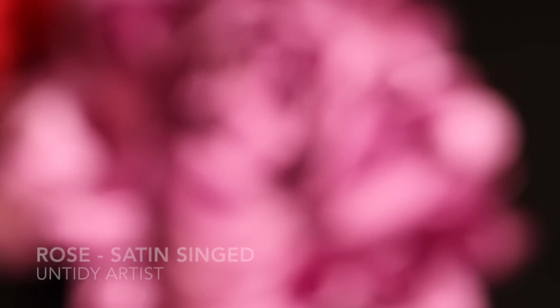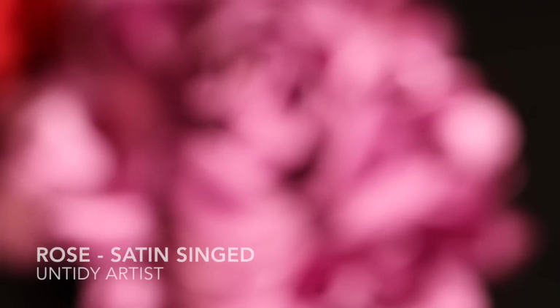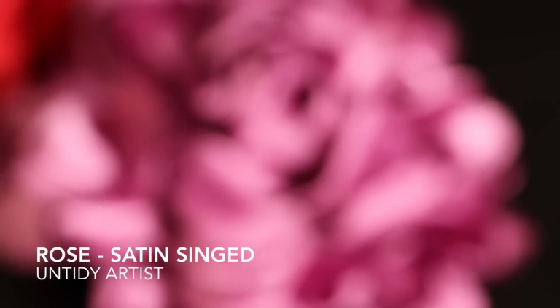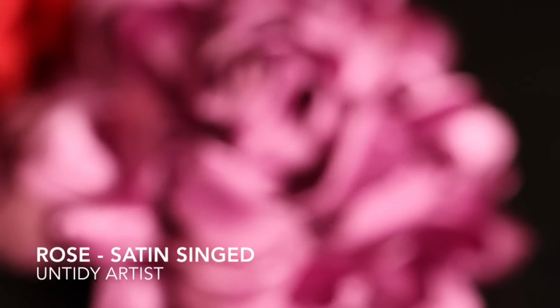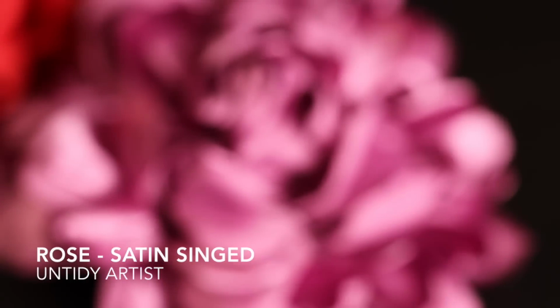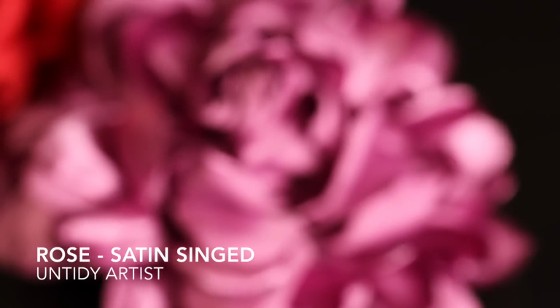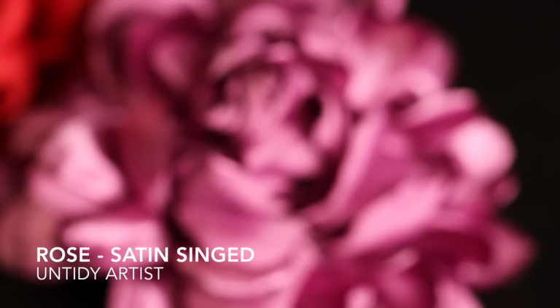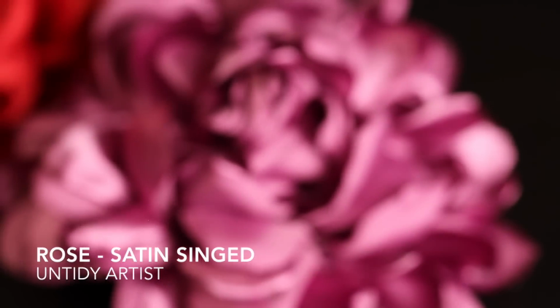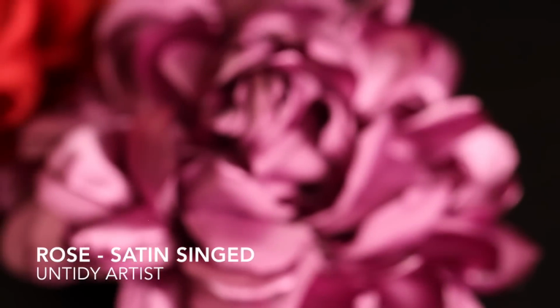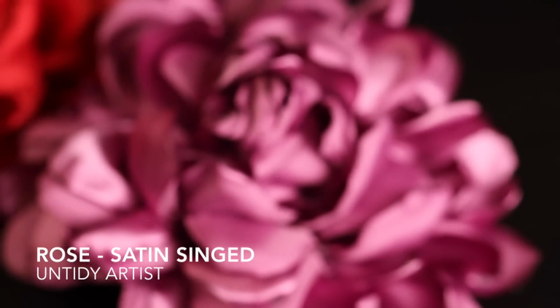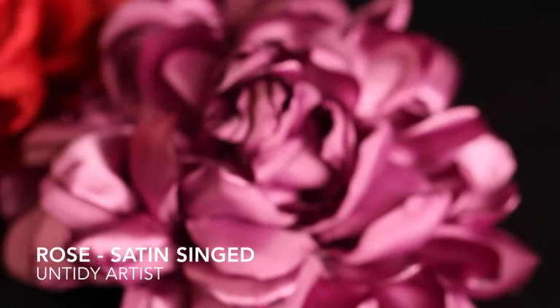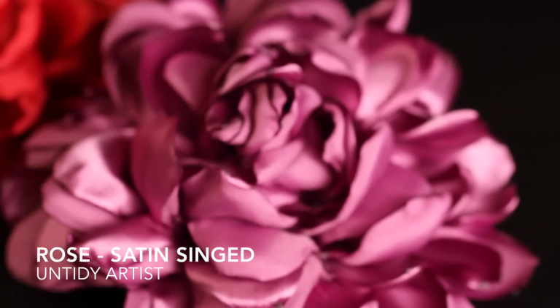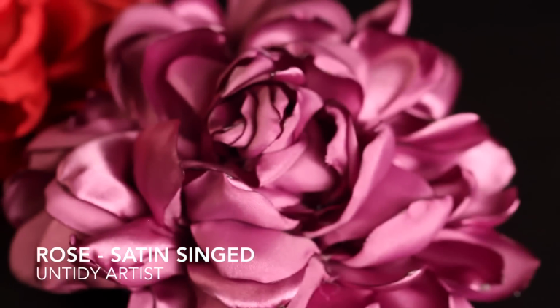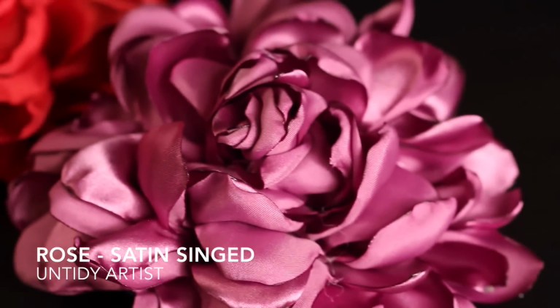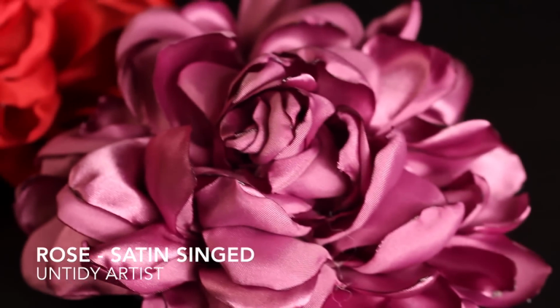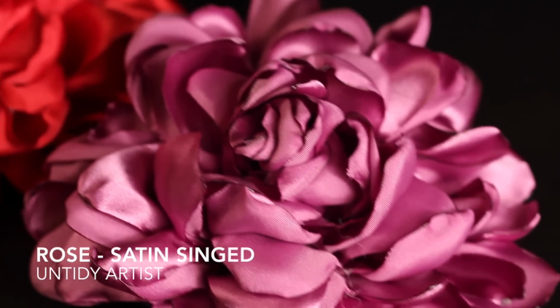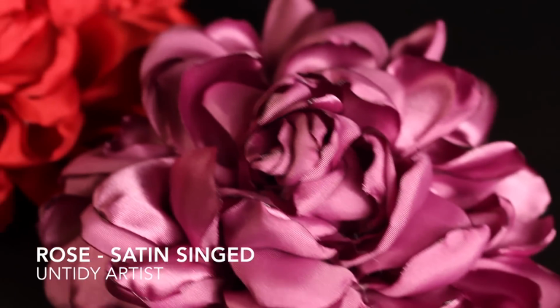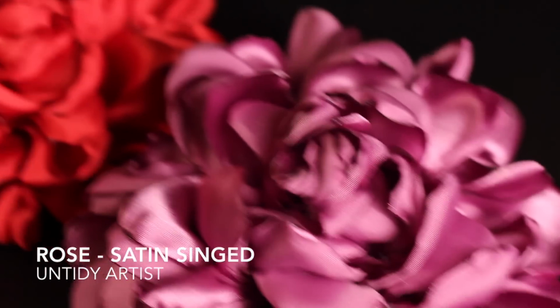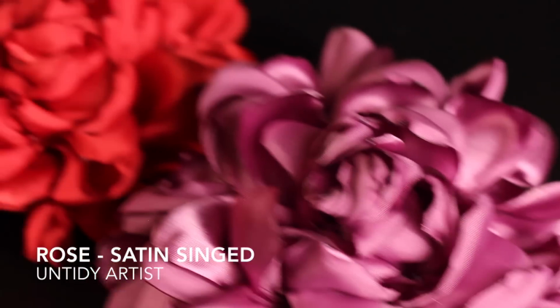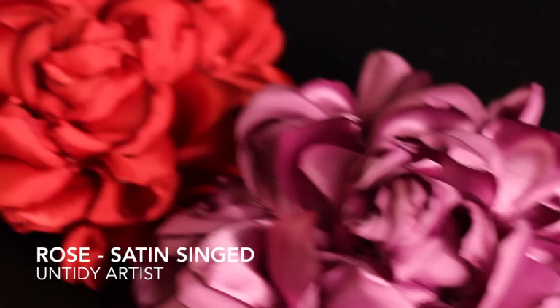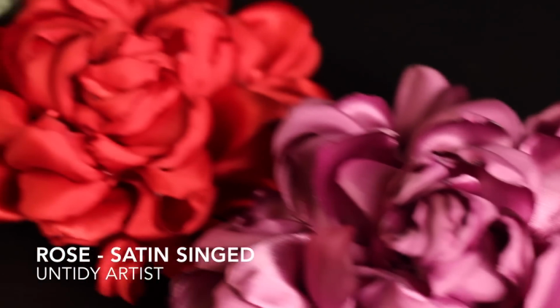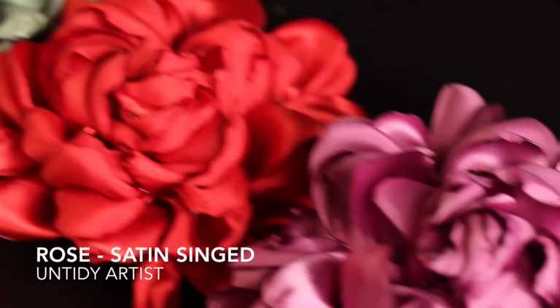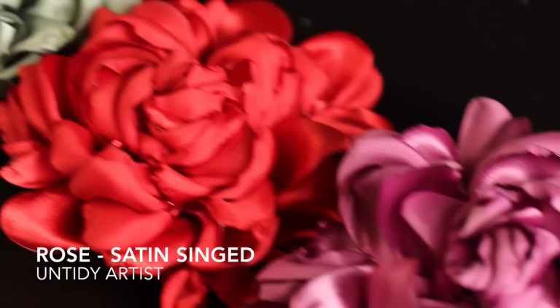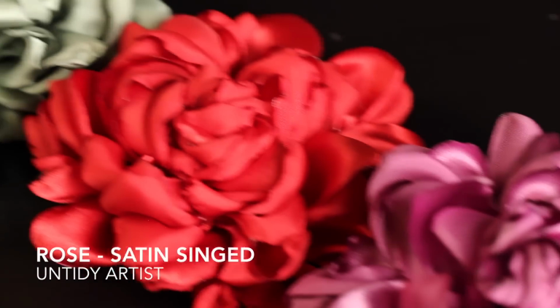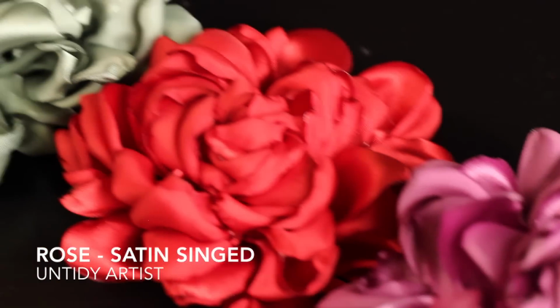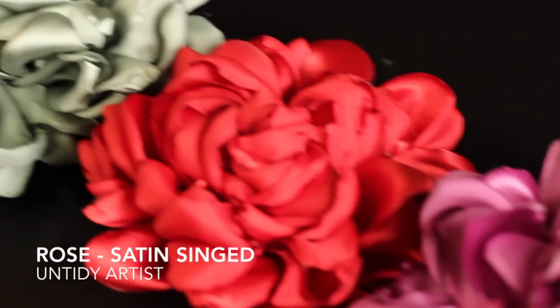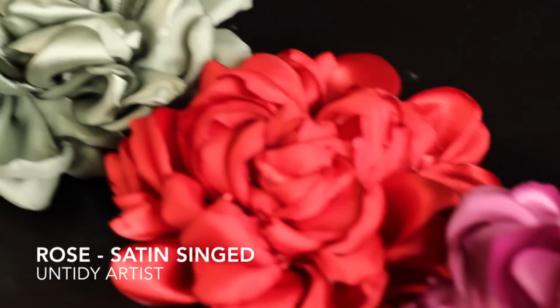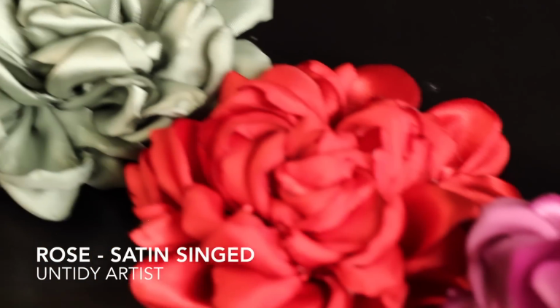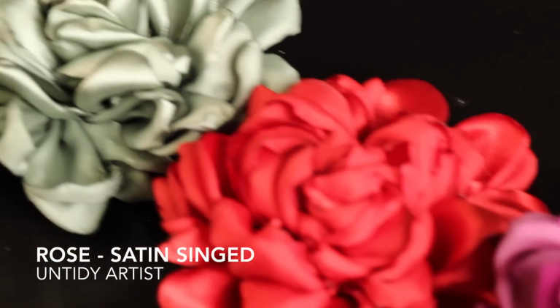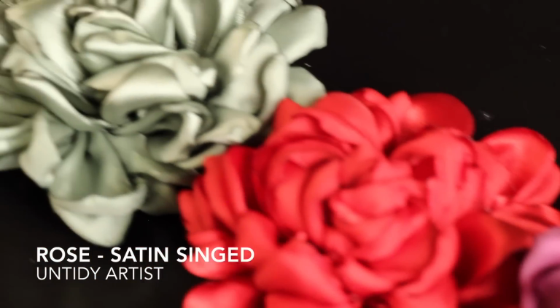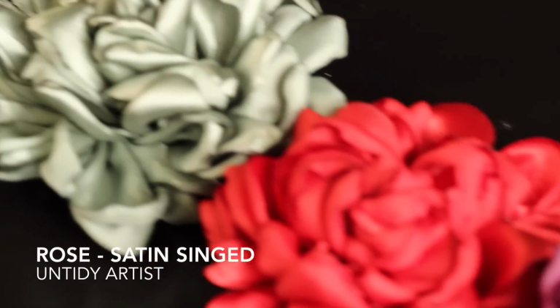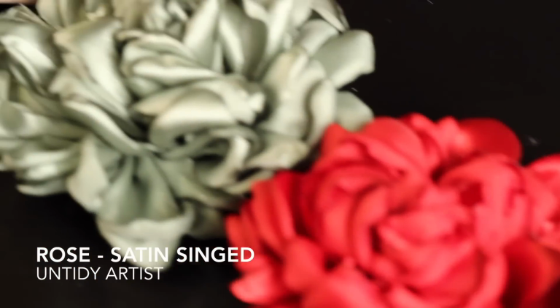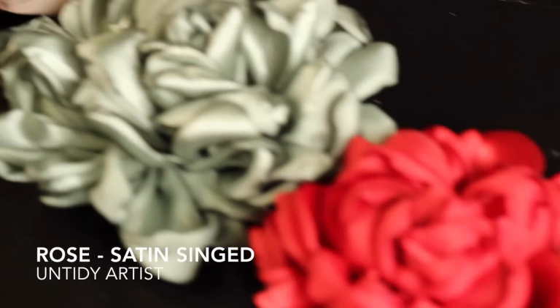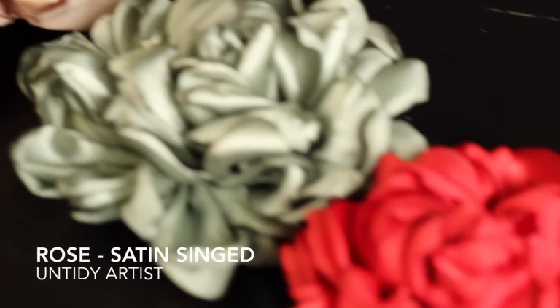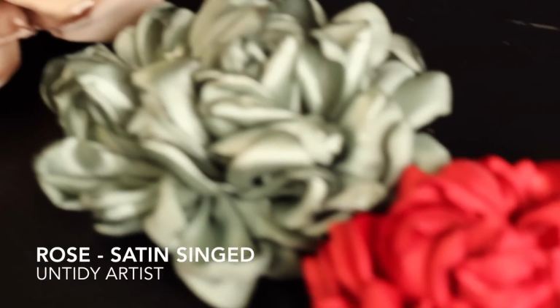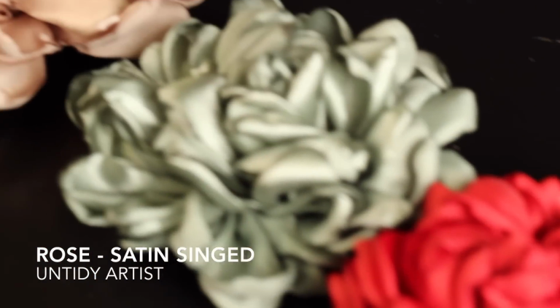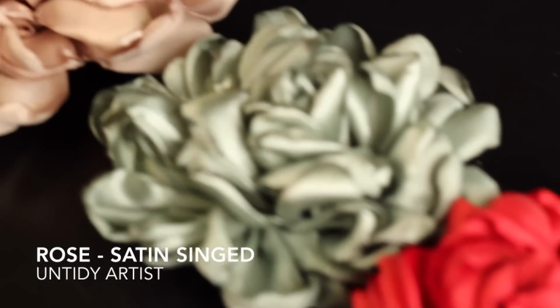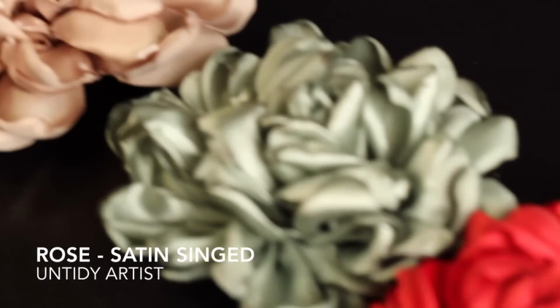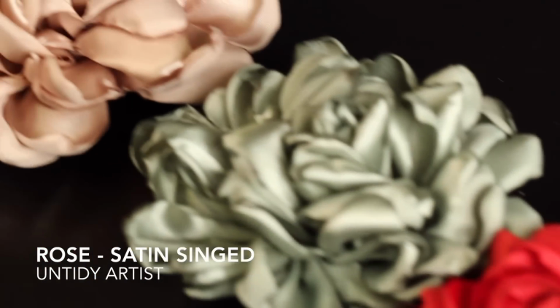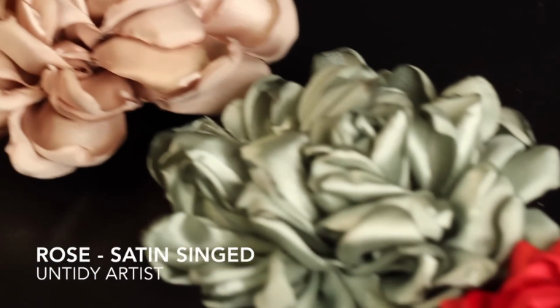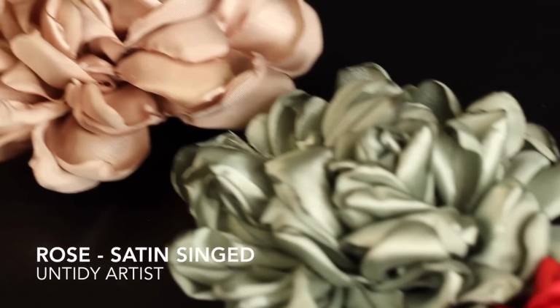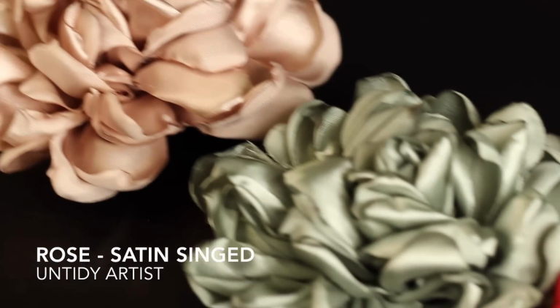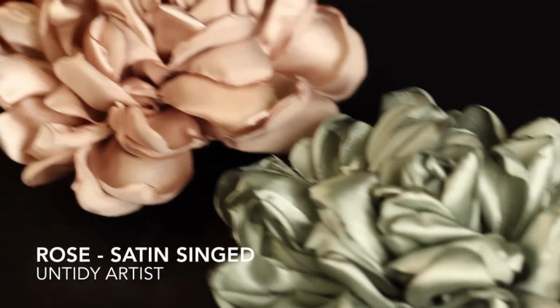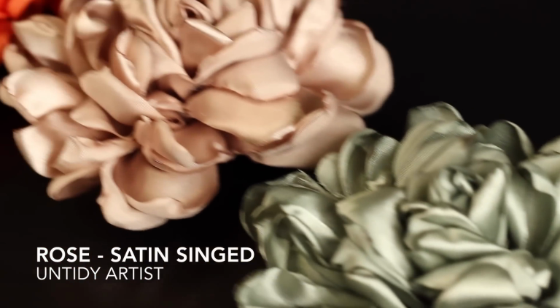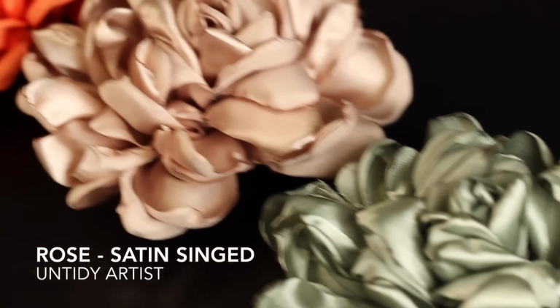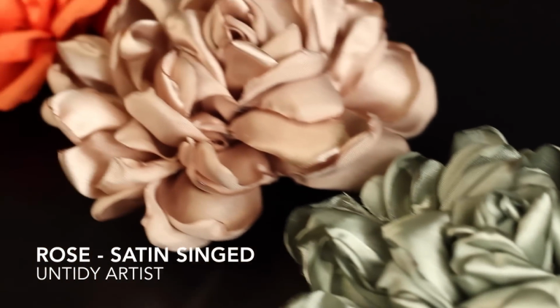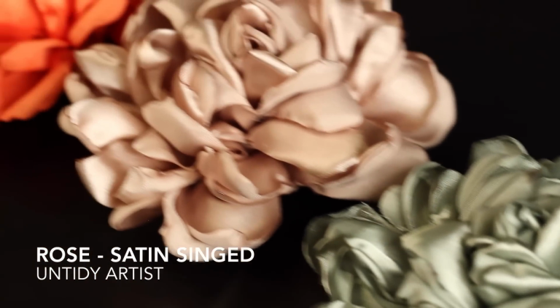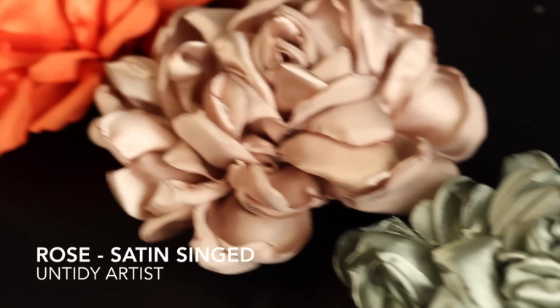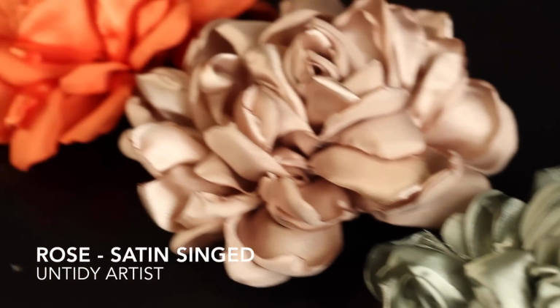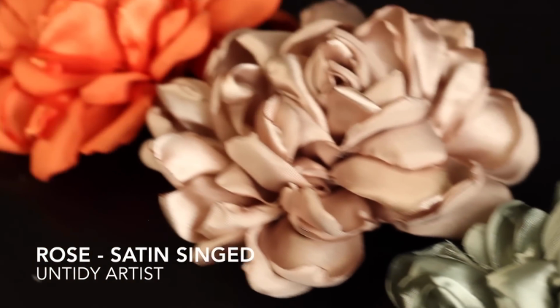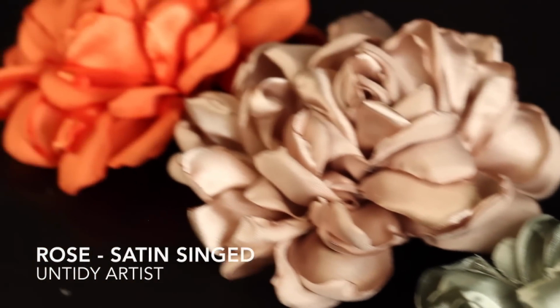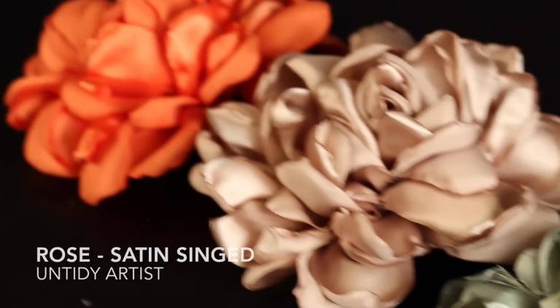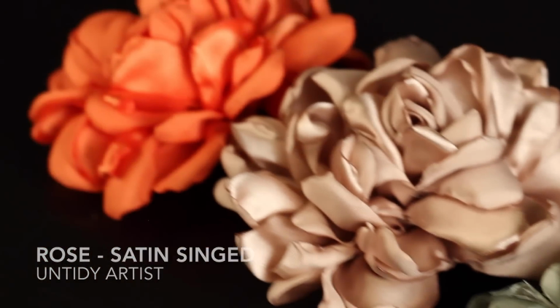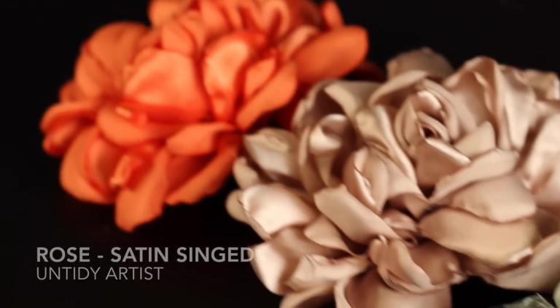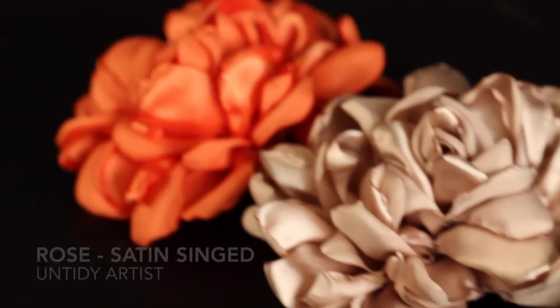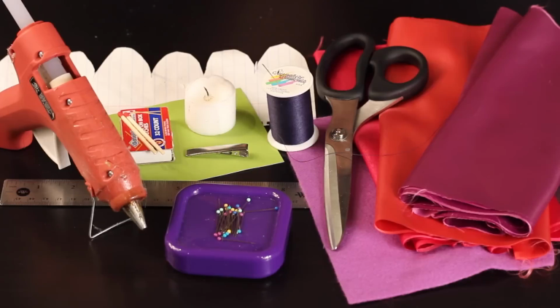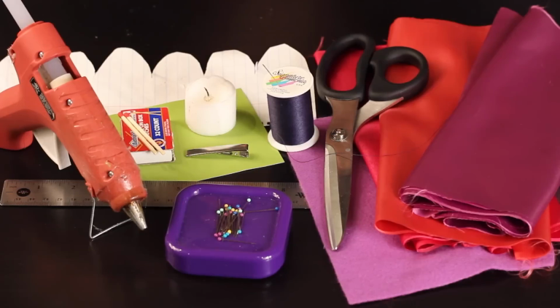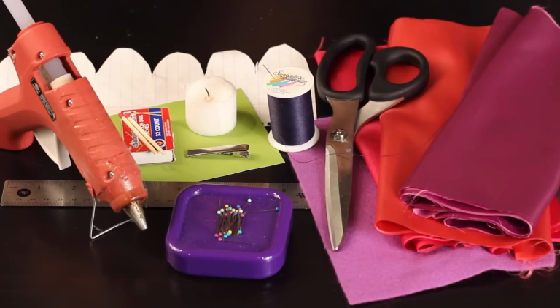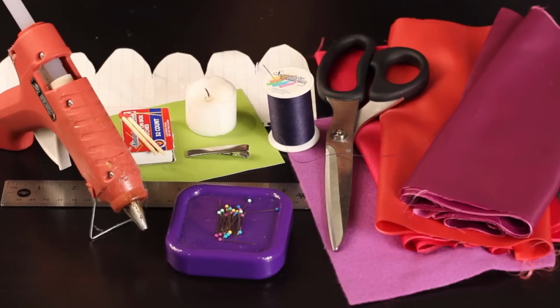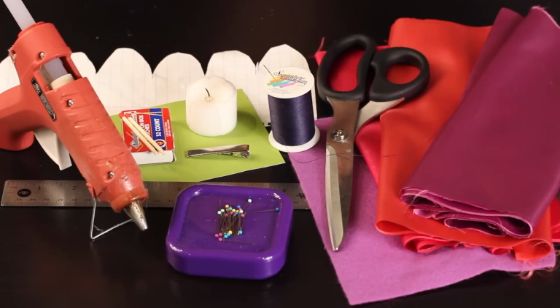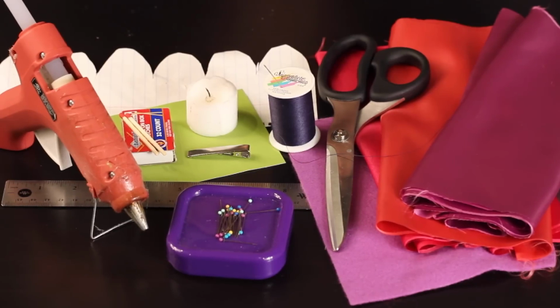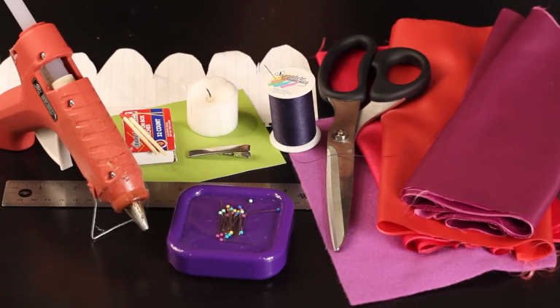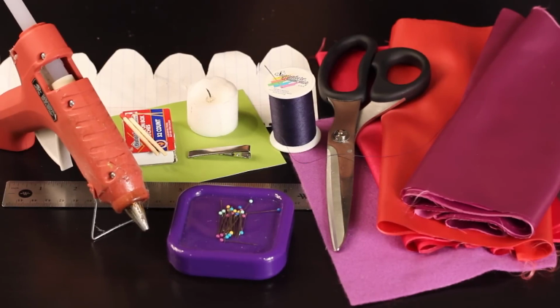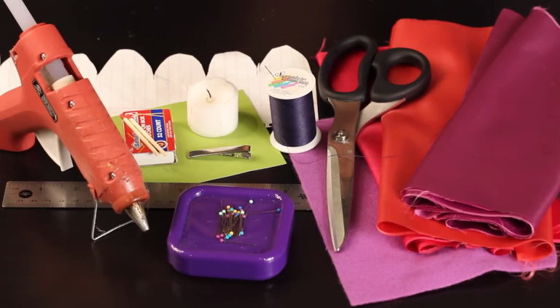Hey guys! Welcome back to the Untidy Artist. Today I'll be showing you how to make a satin singed wild rose with a double ruffle.